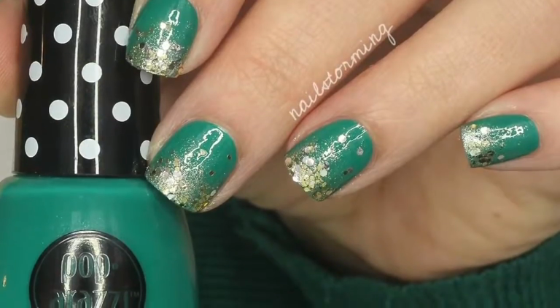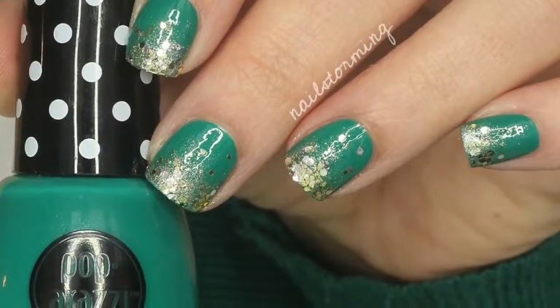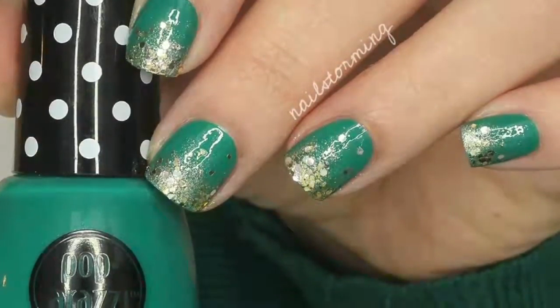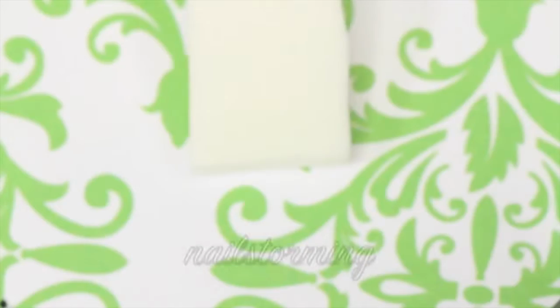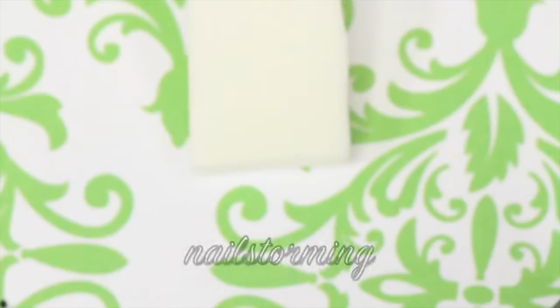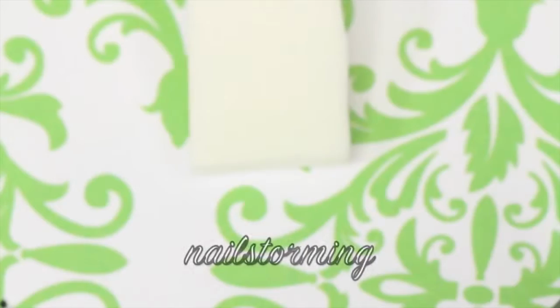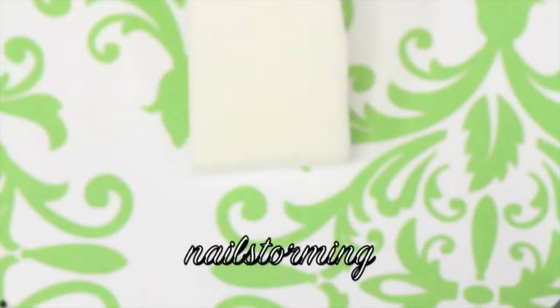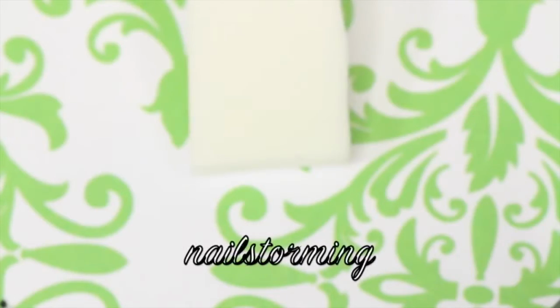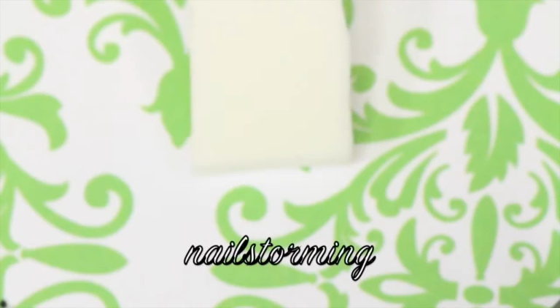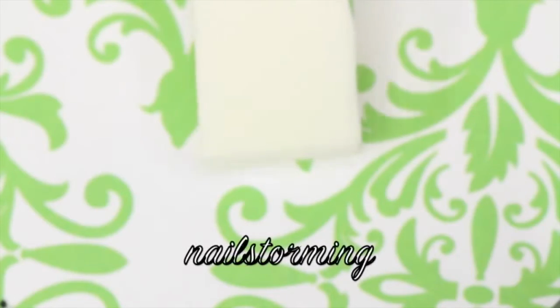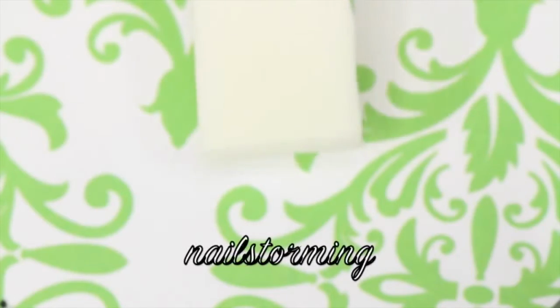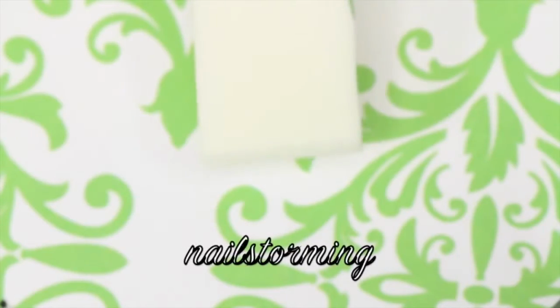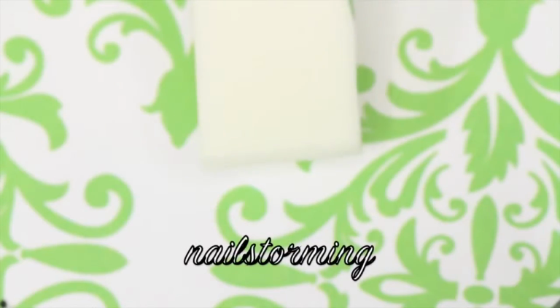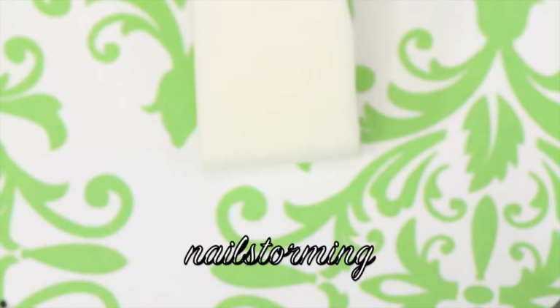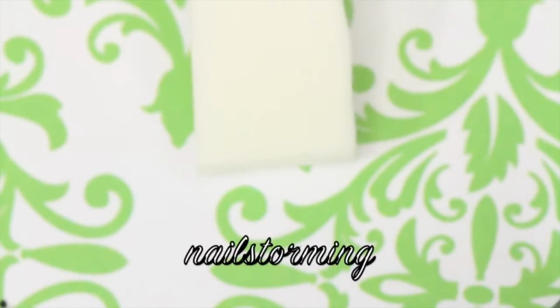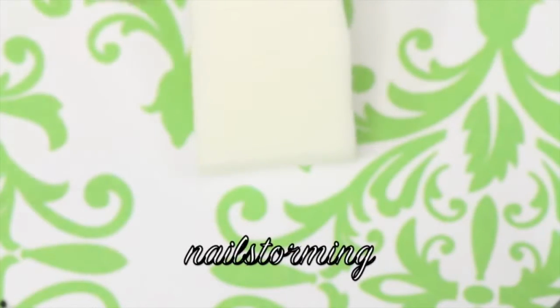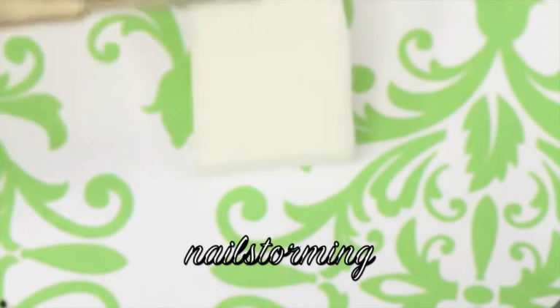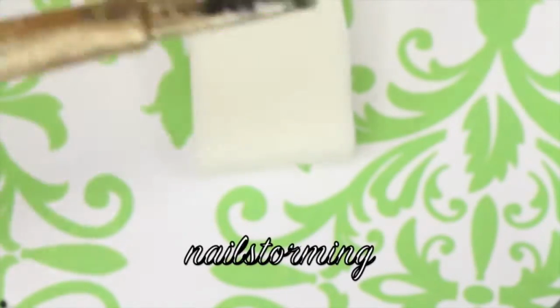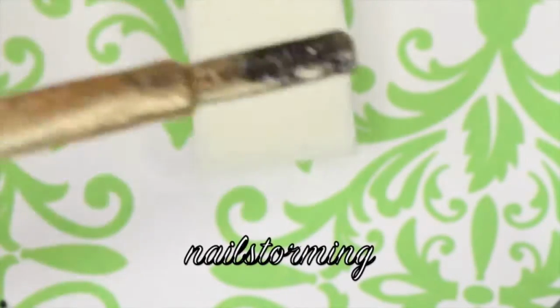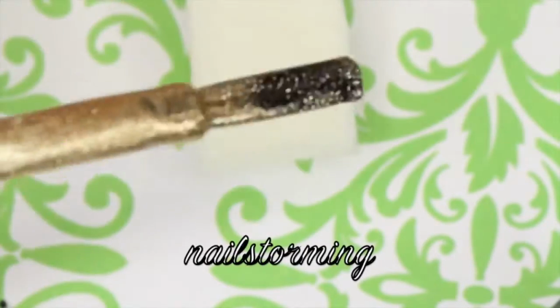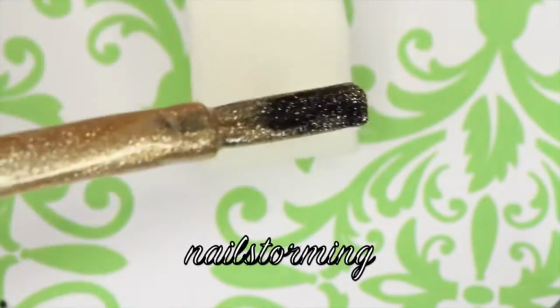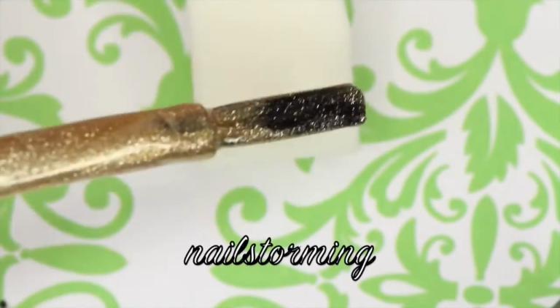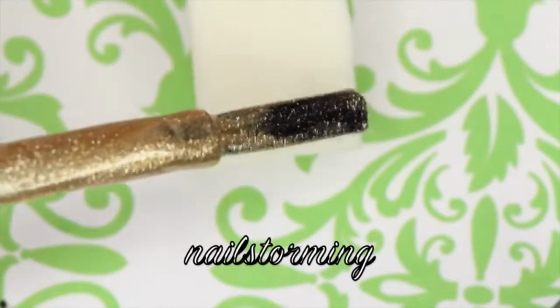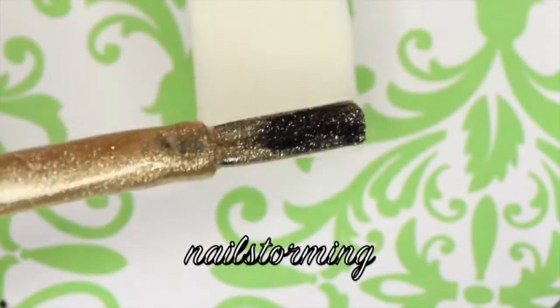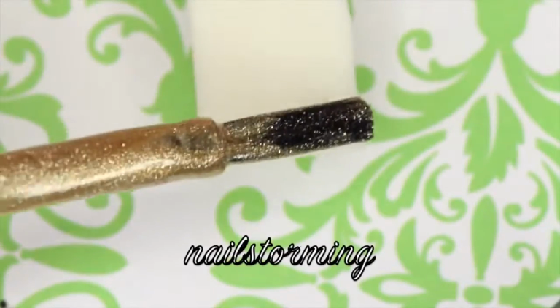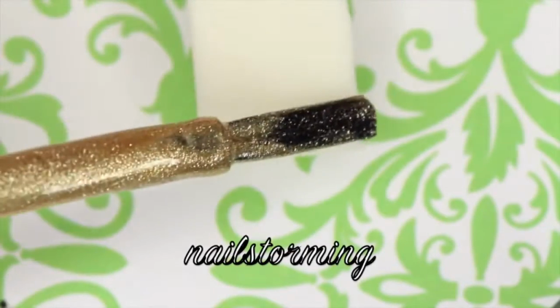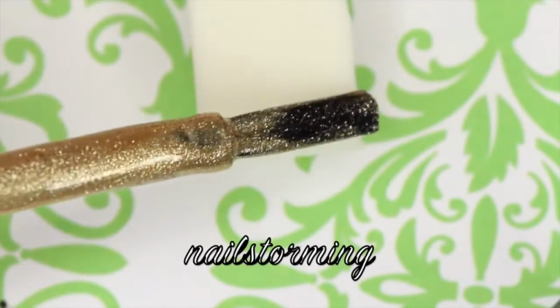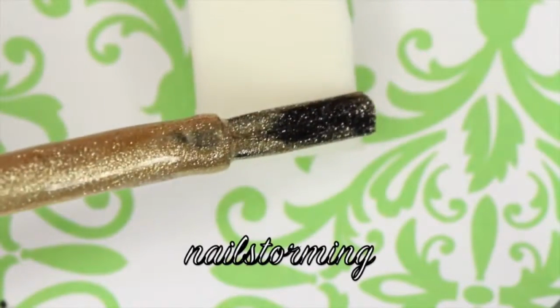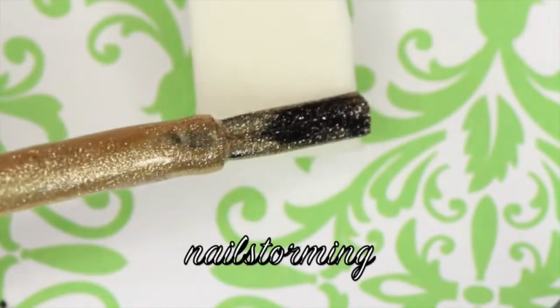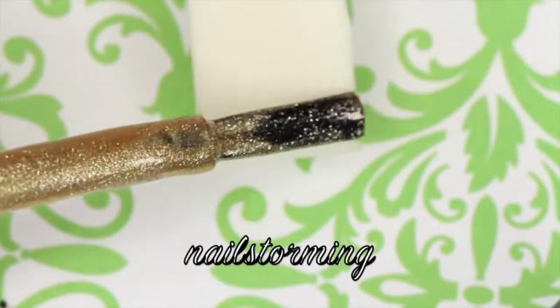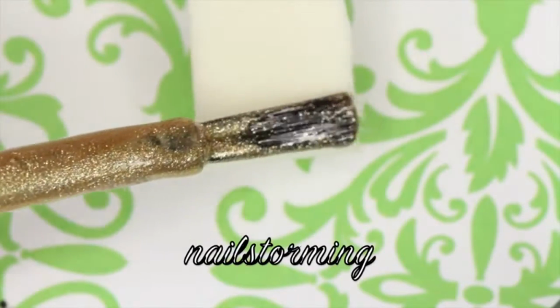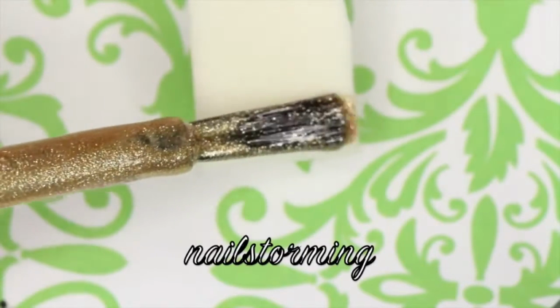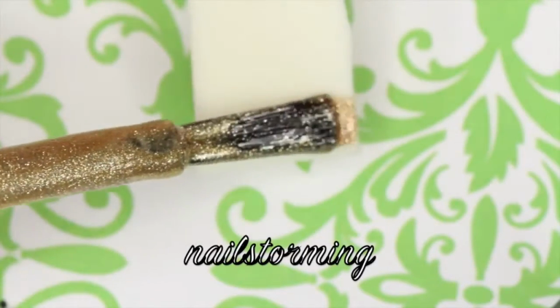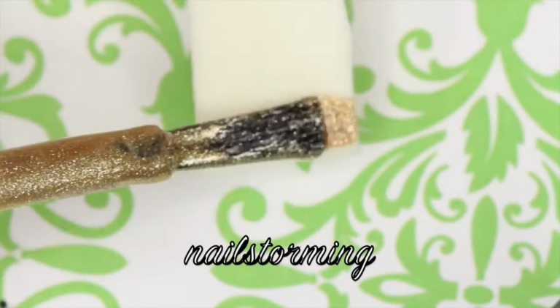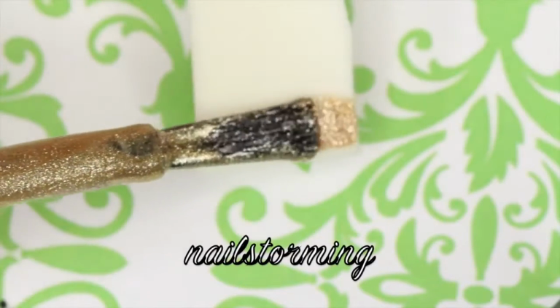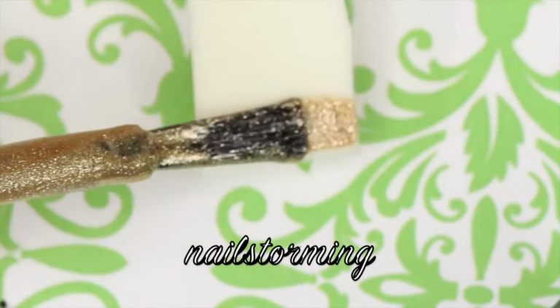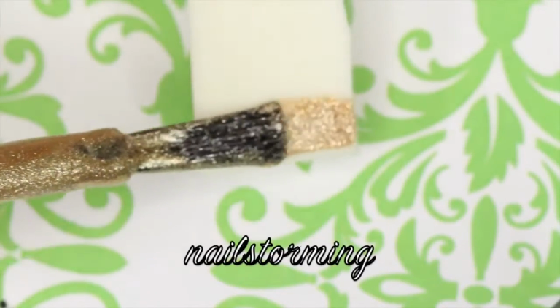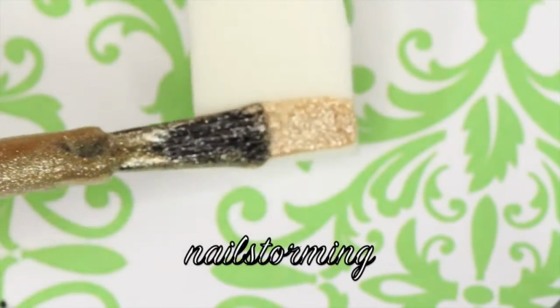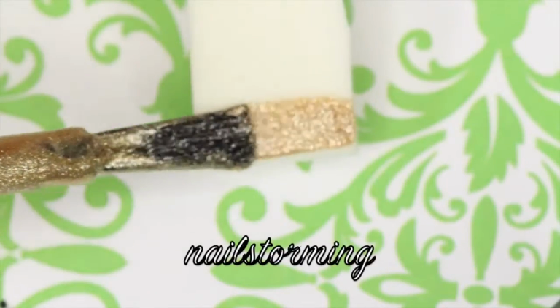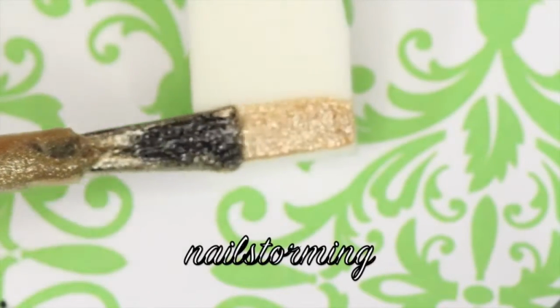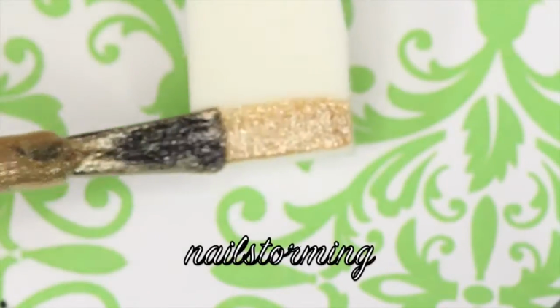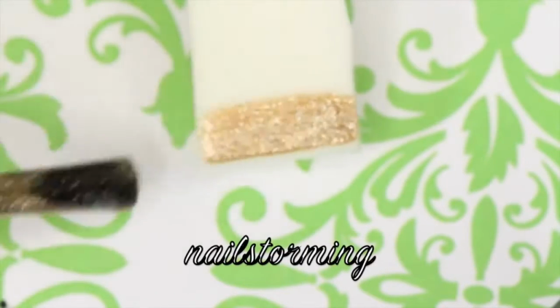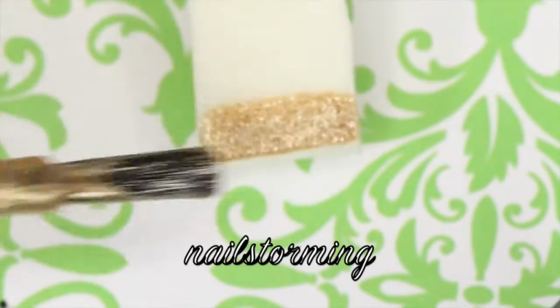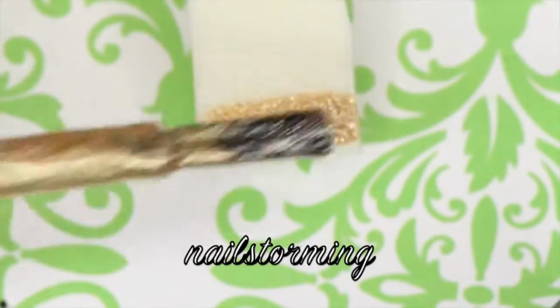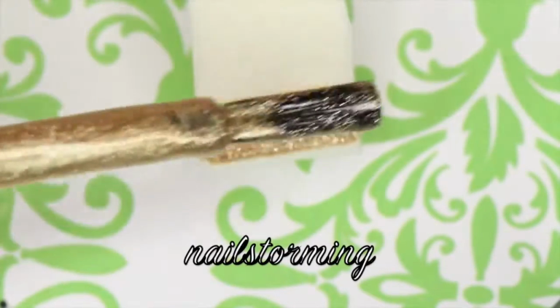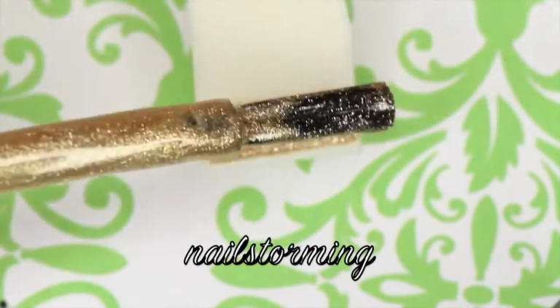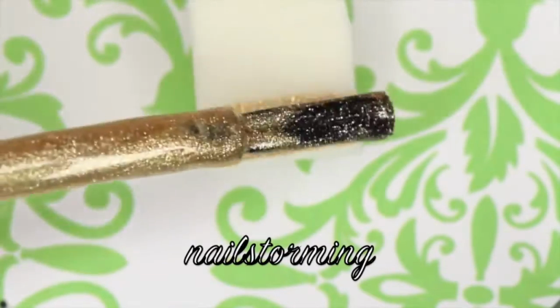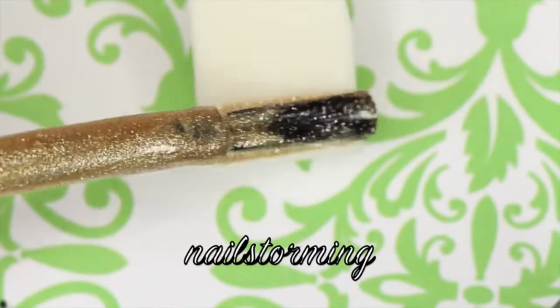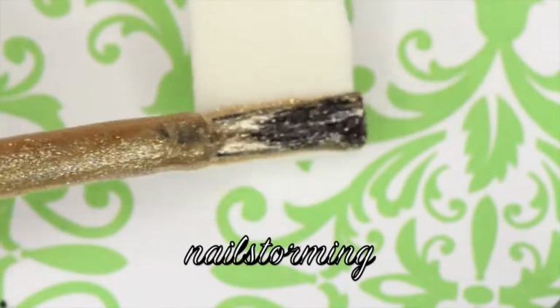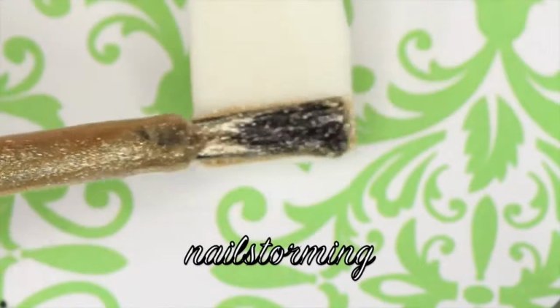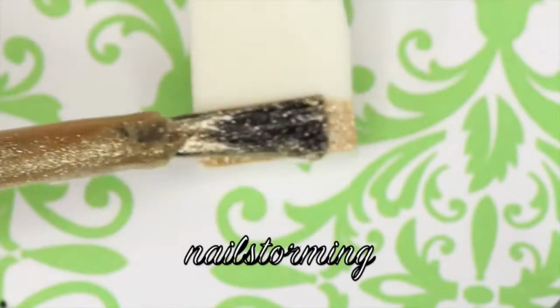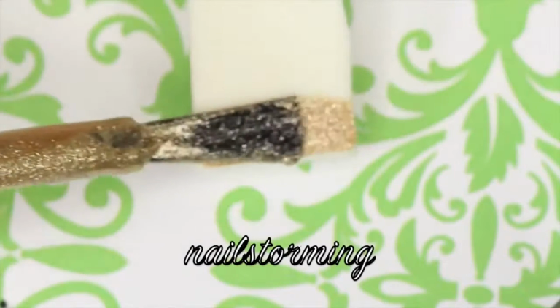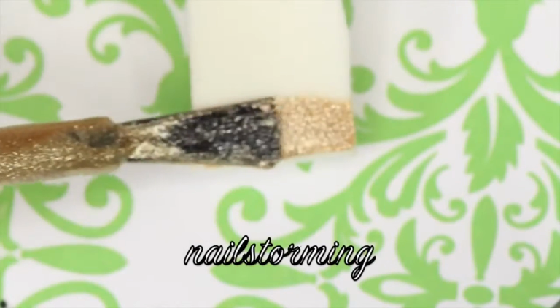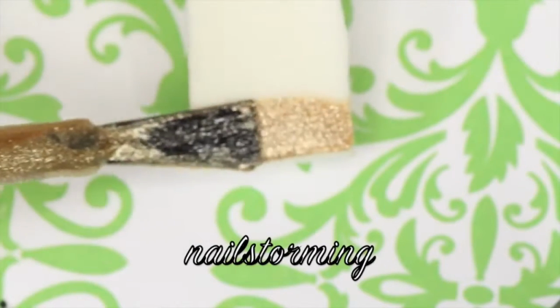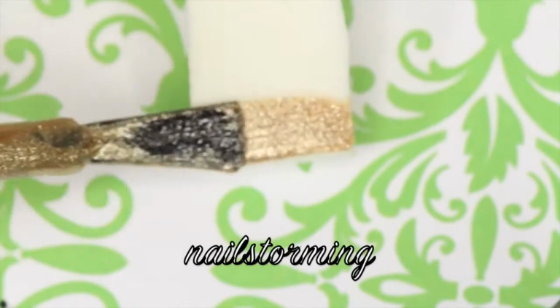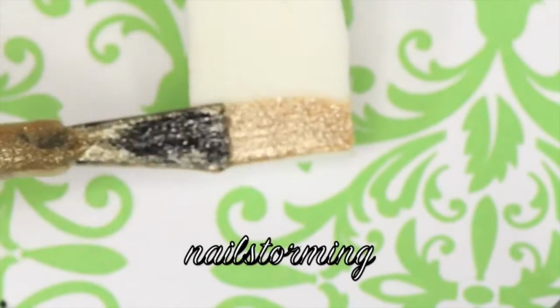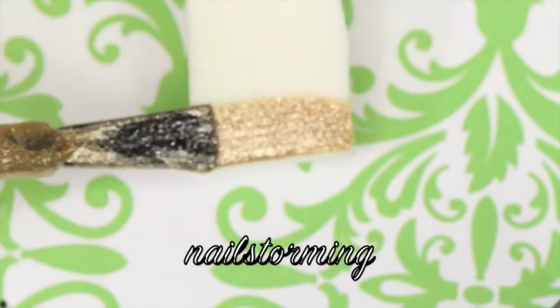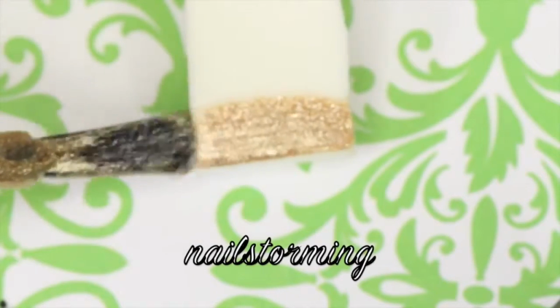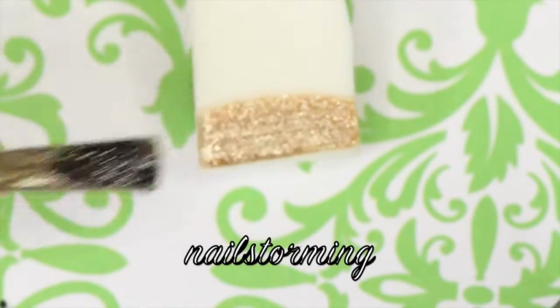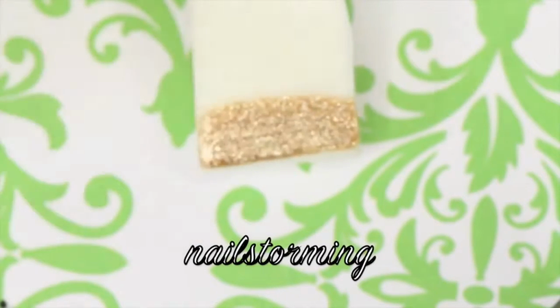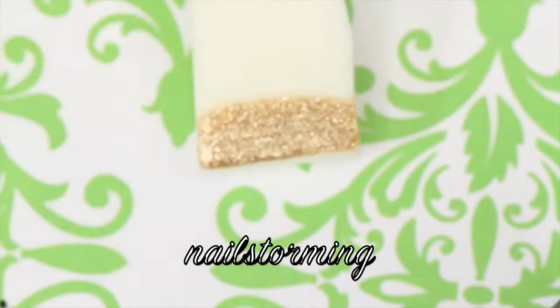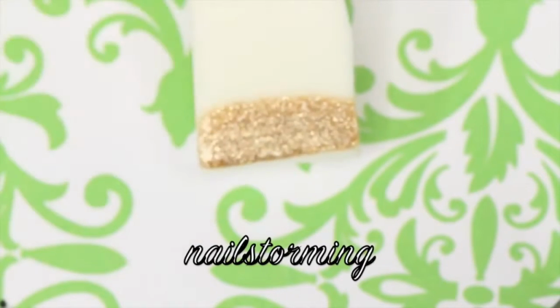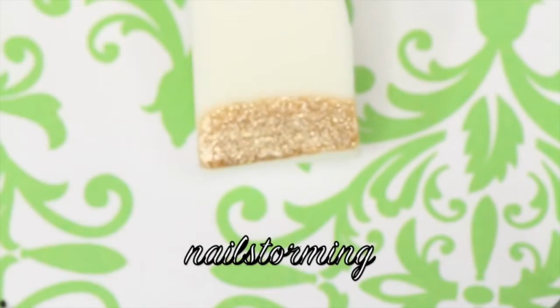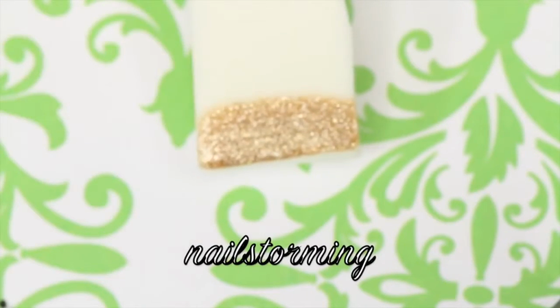I'm going to start by painting two coats of a gold shimmer polish onto a latex free makeup sponge. These sponges can be found at any drugstore.